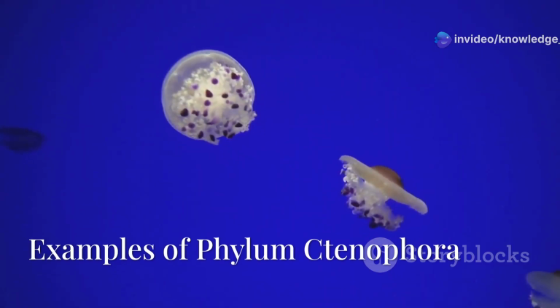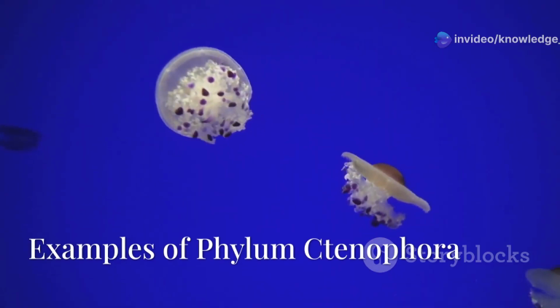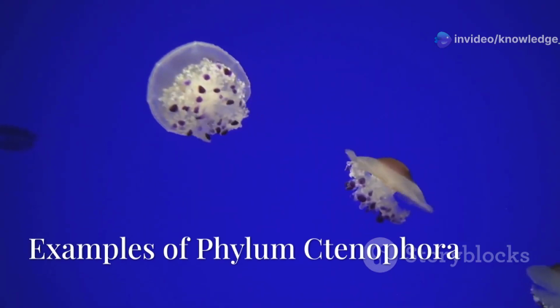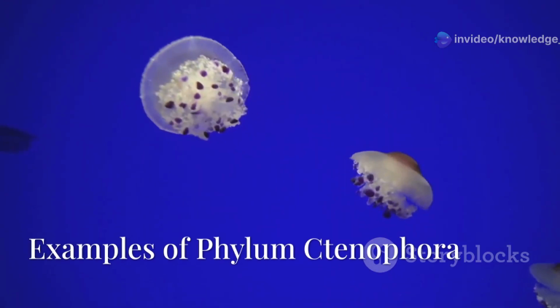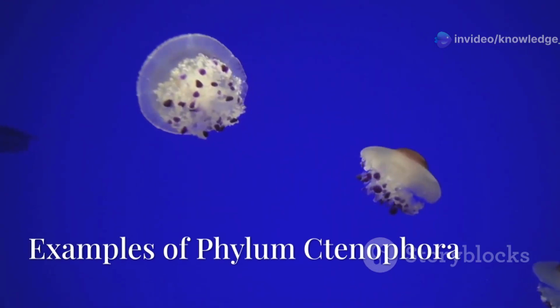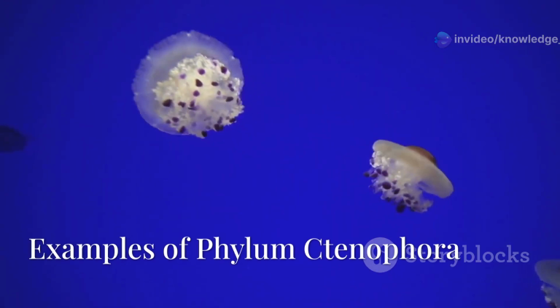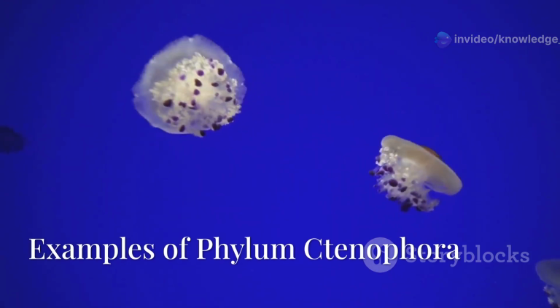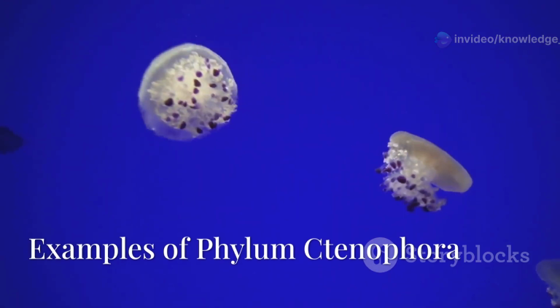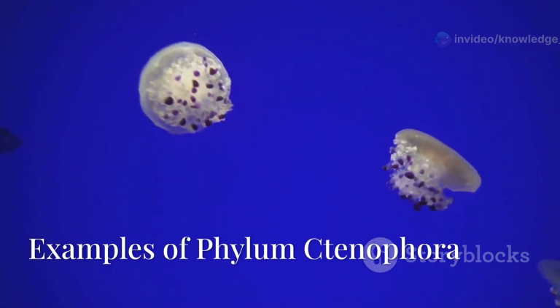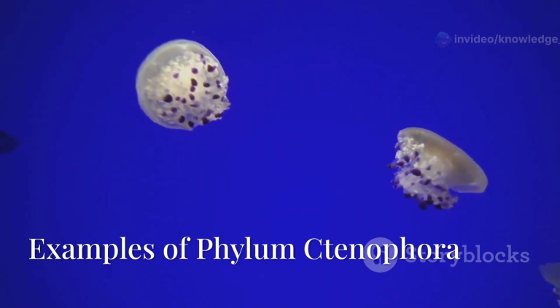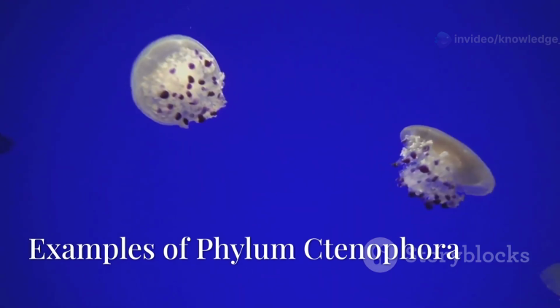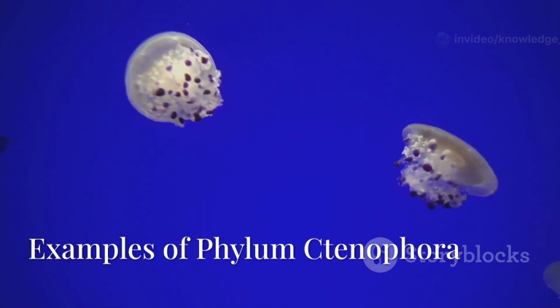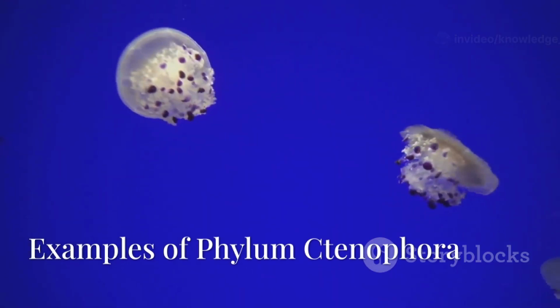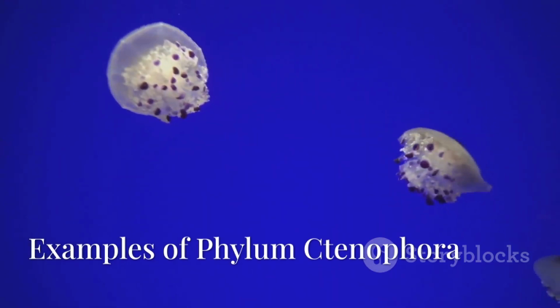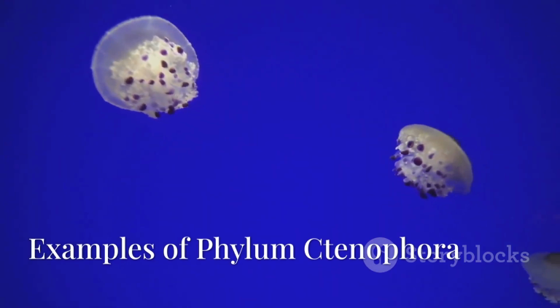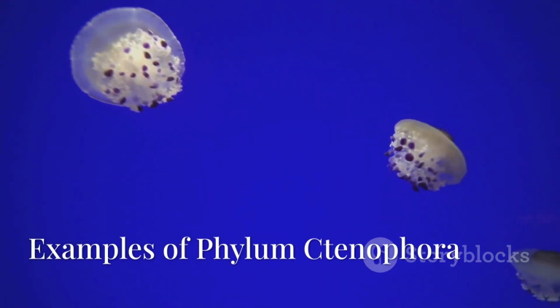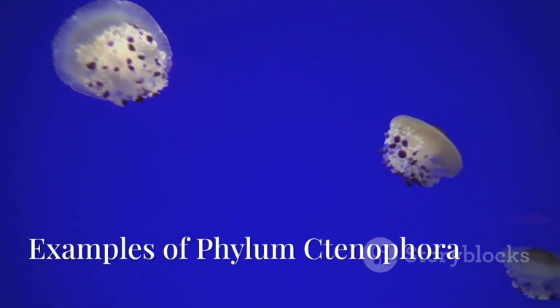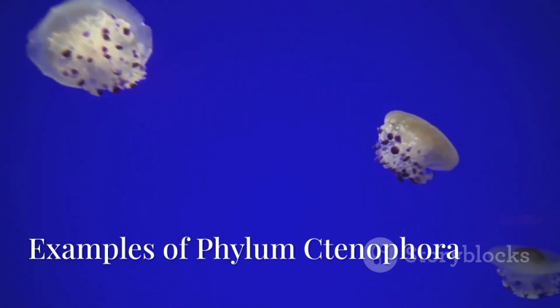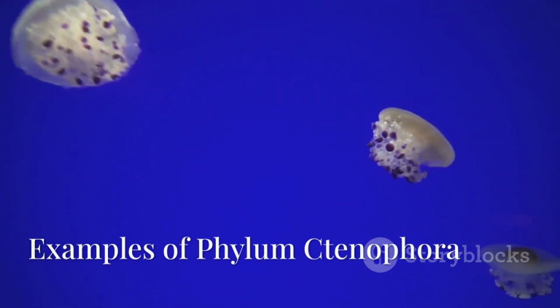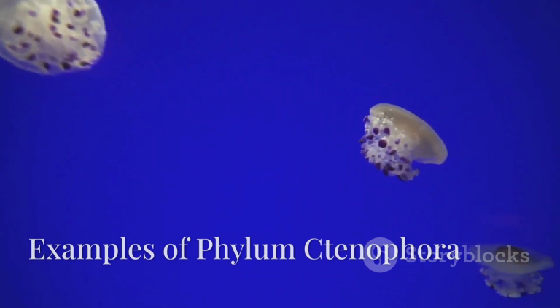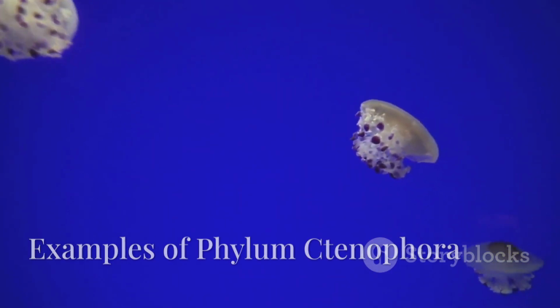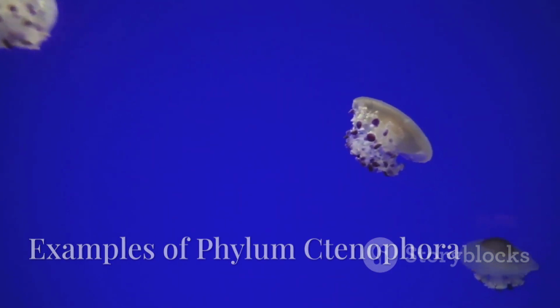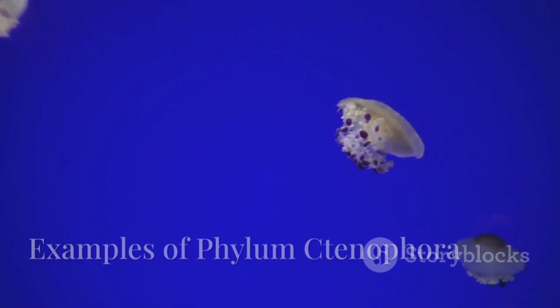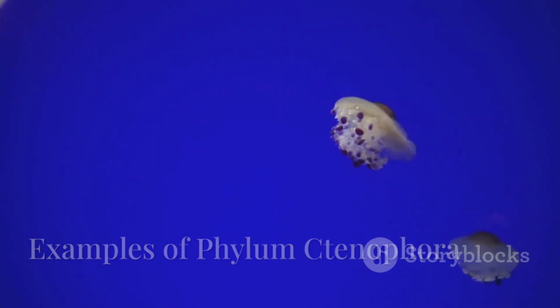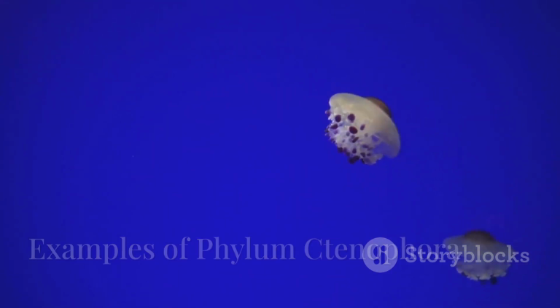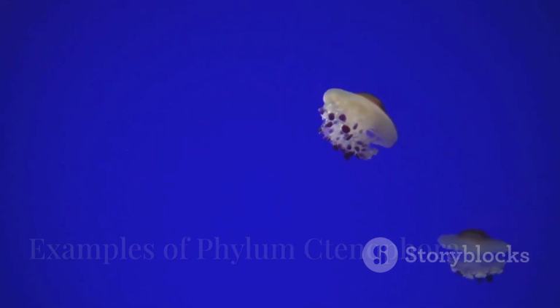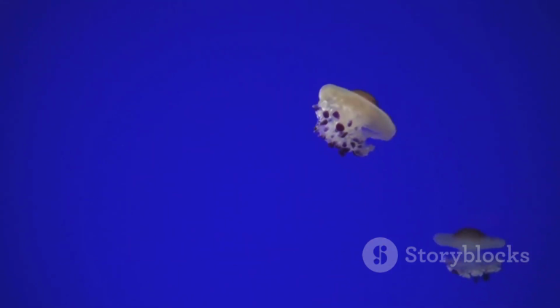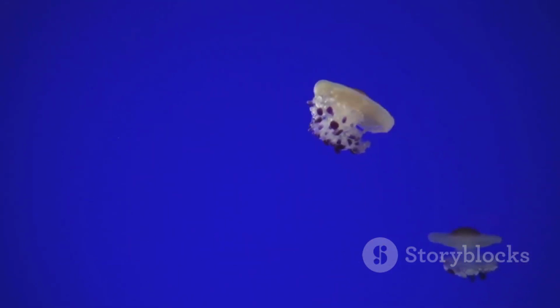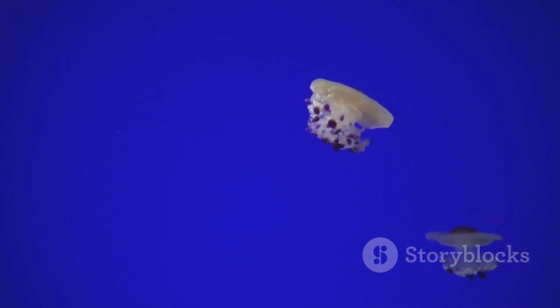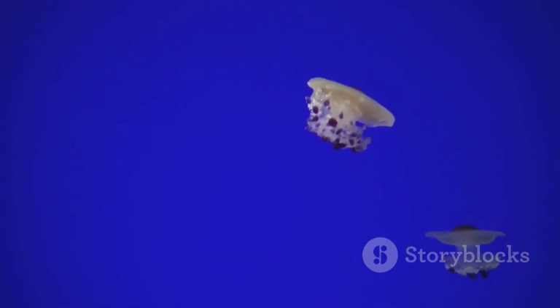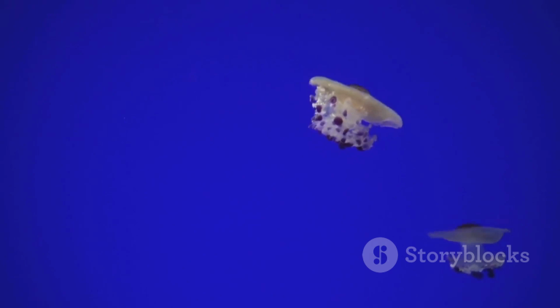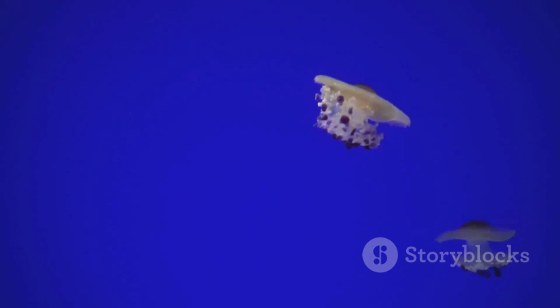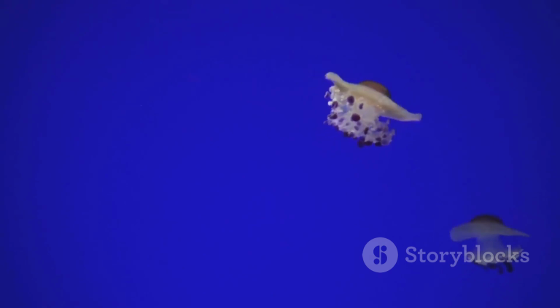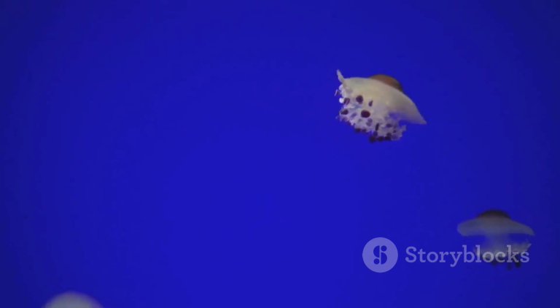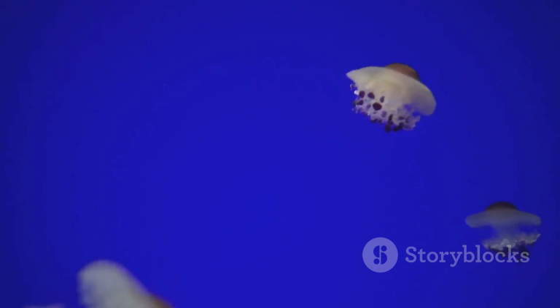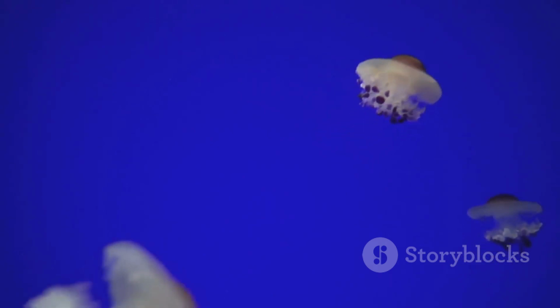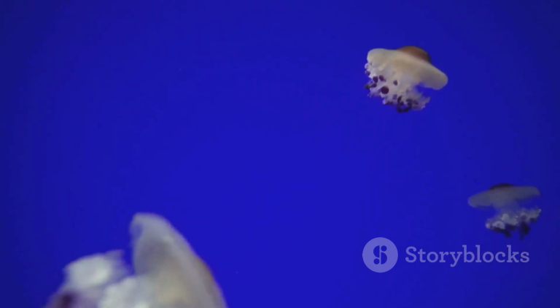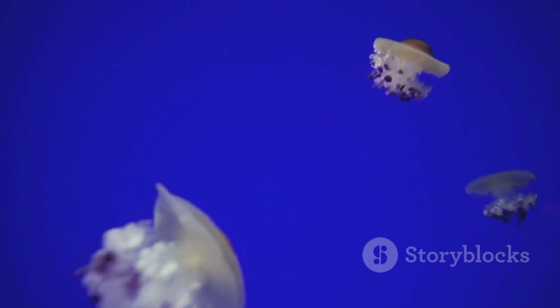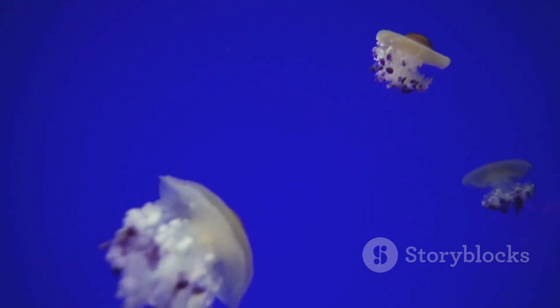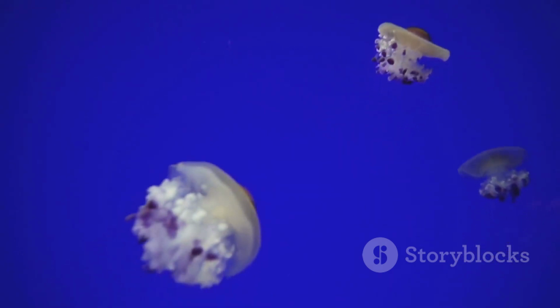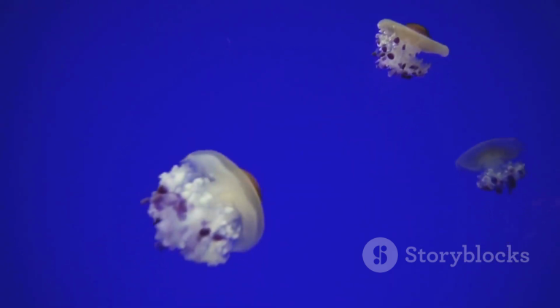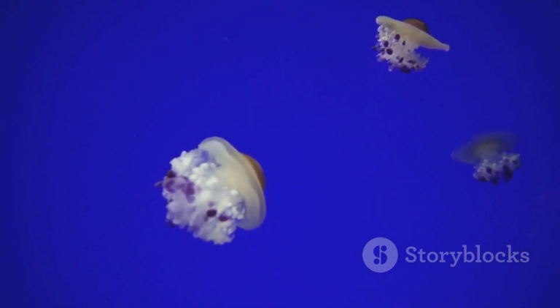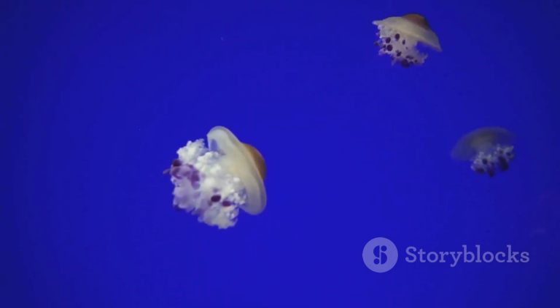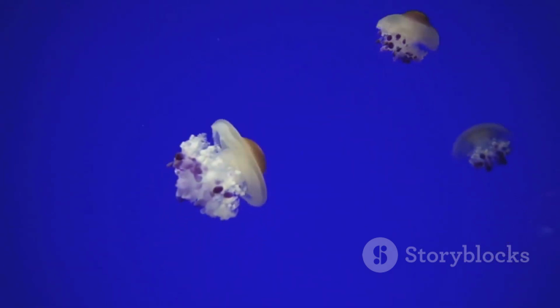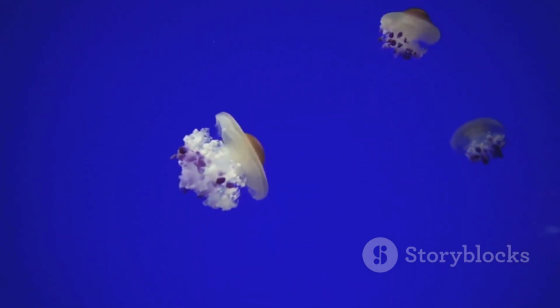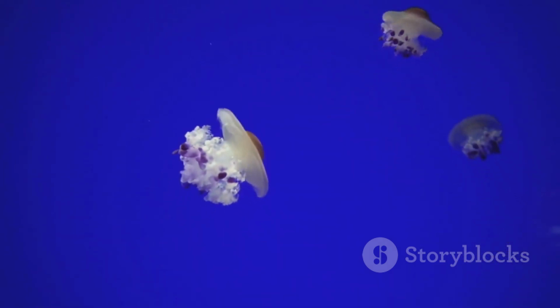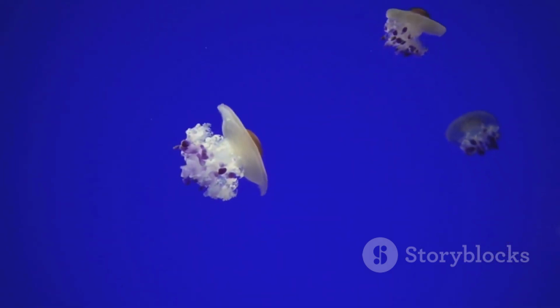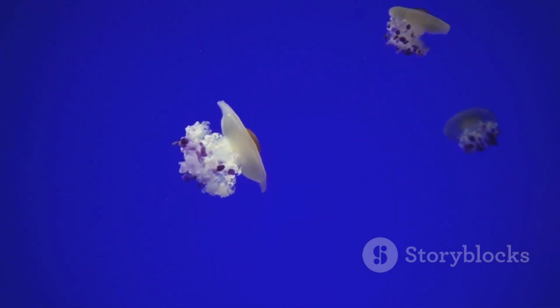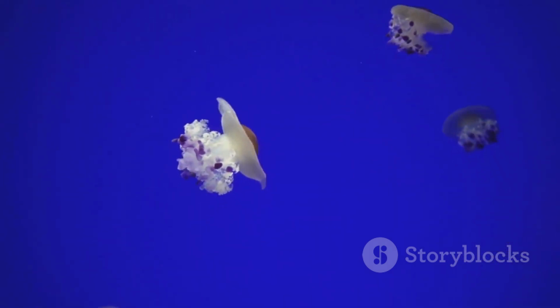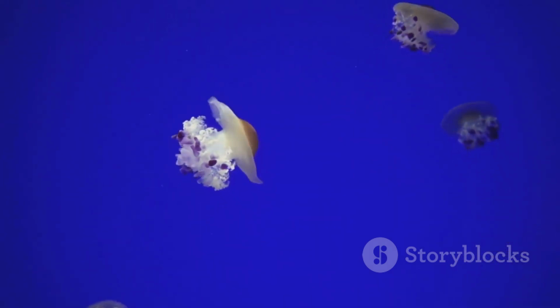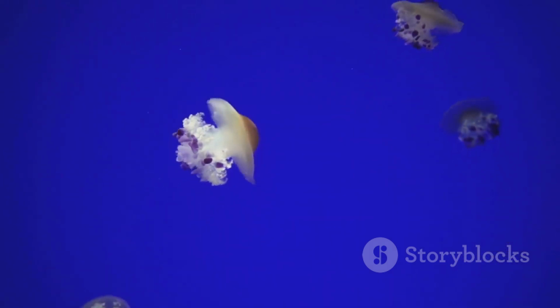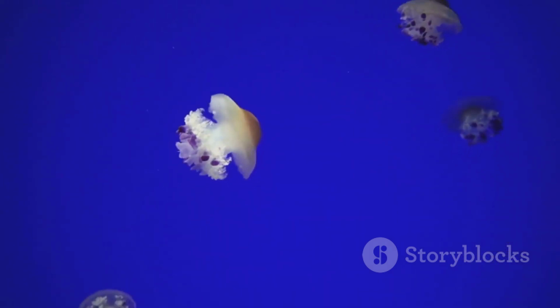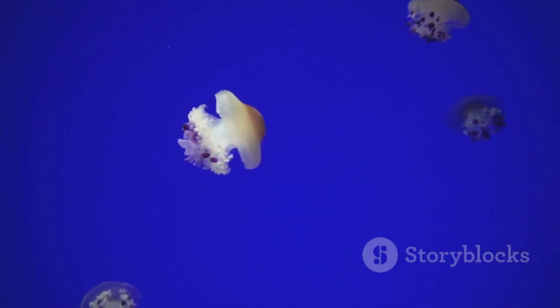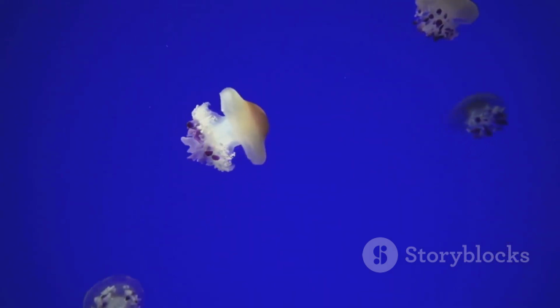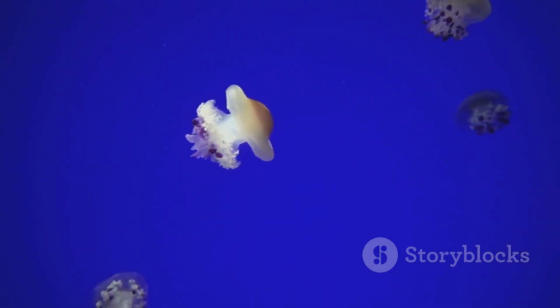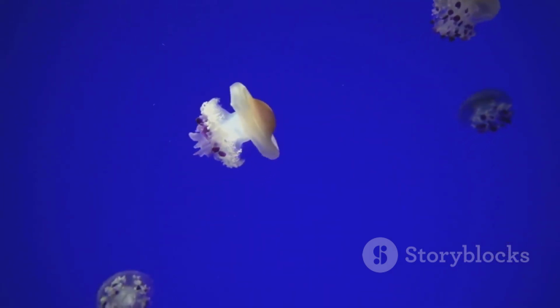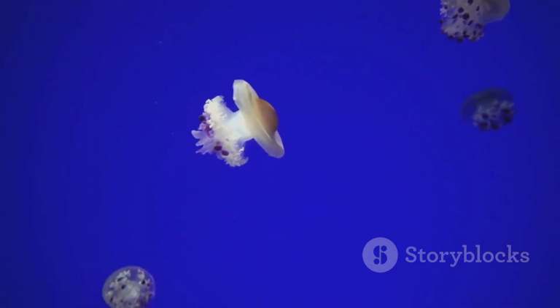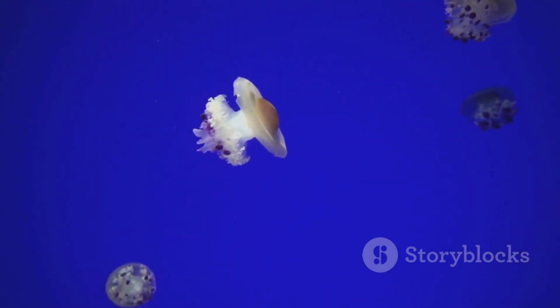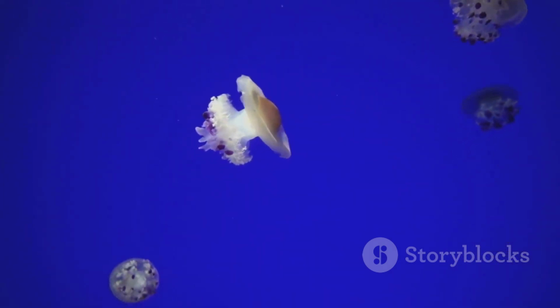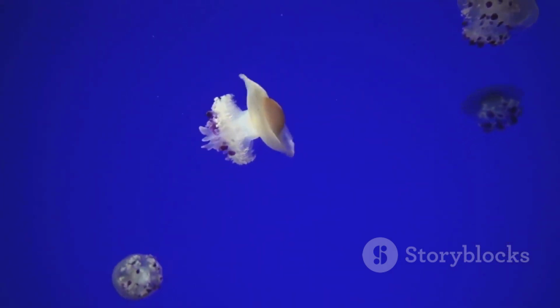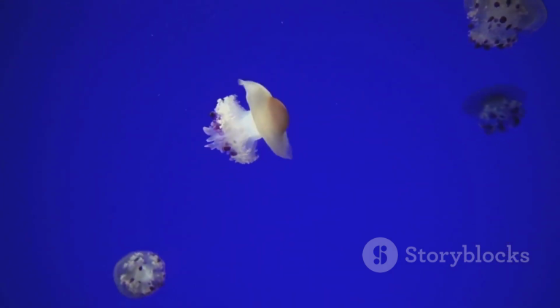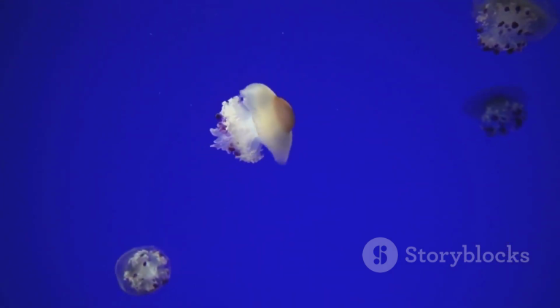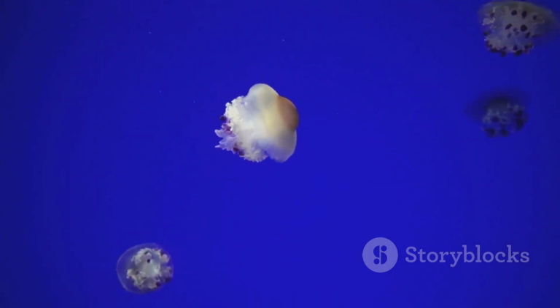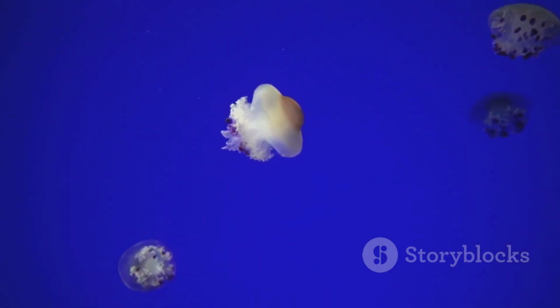Pleurobrachia is commonly known as the sea gooseberry. Ctenoplana is a flattened, creeping ctenophore. Beroe is a cylindrical, sac-like ctenophore without tentacles.